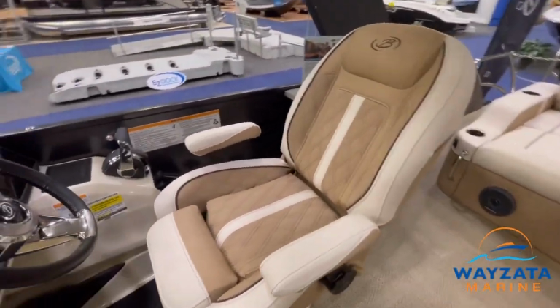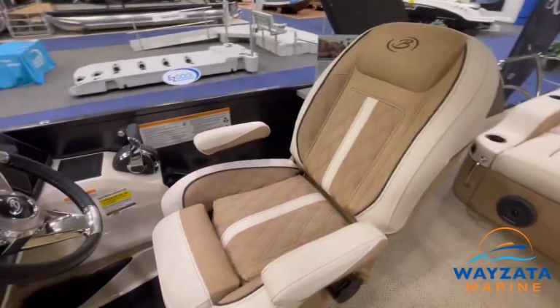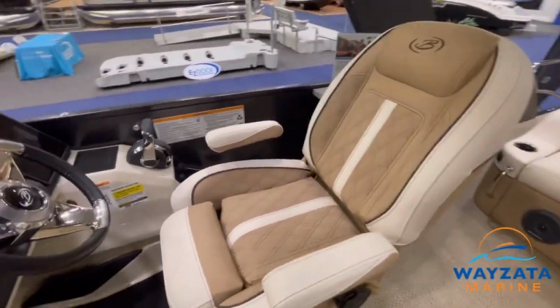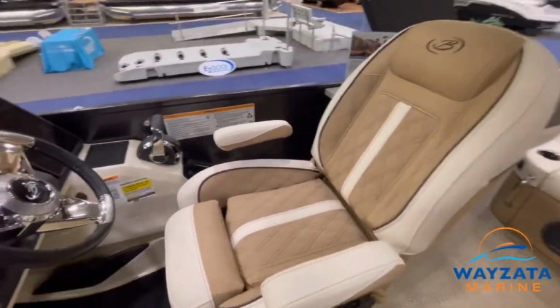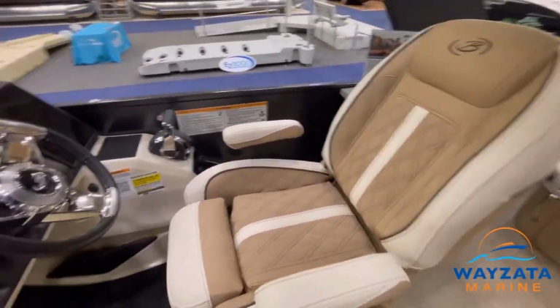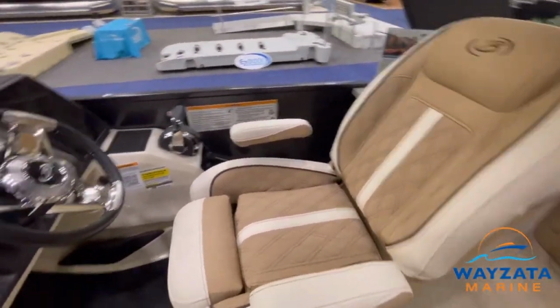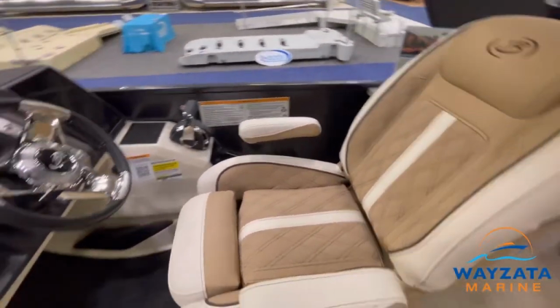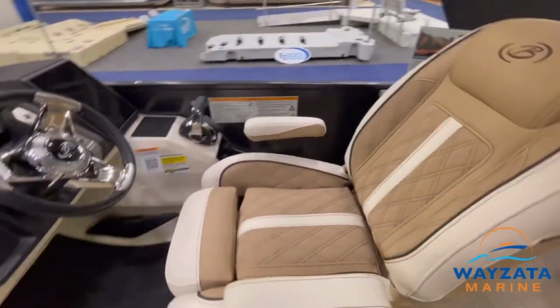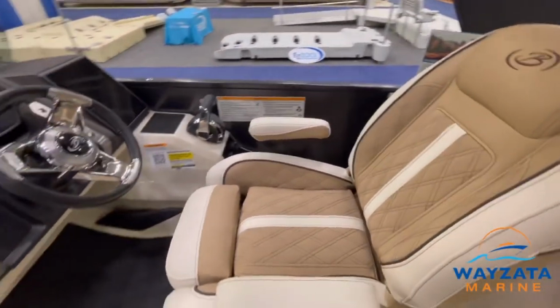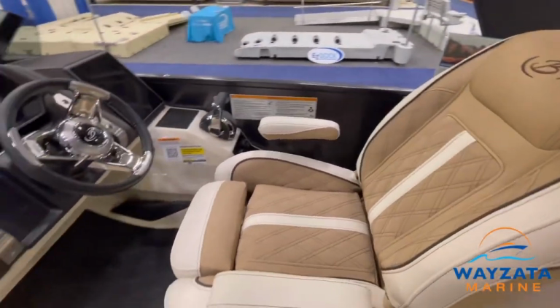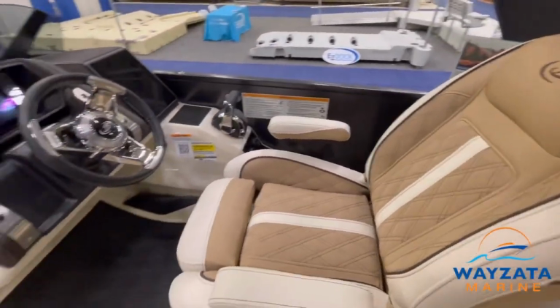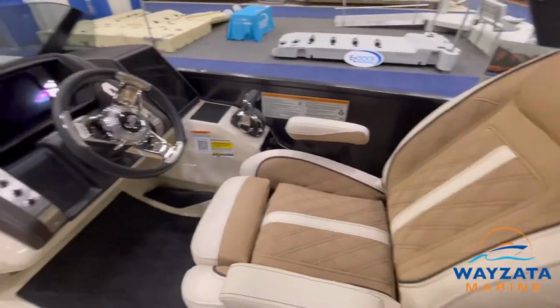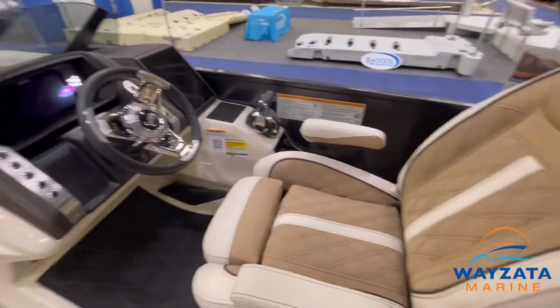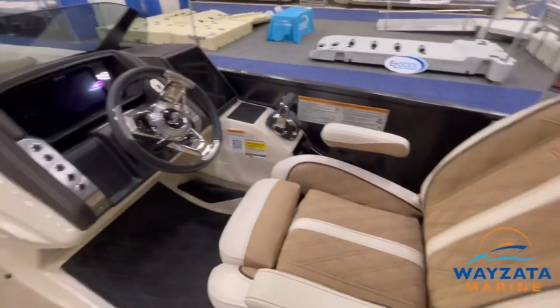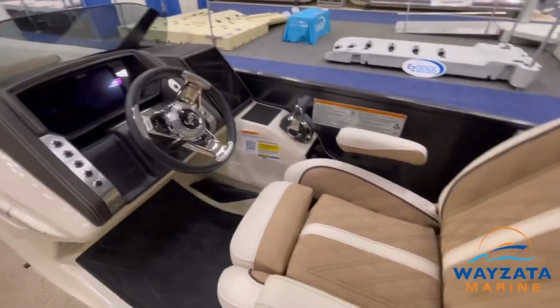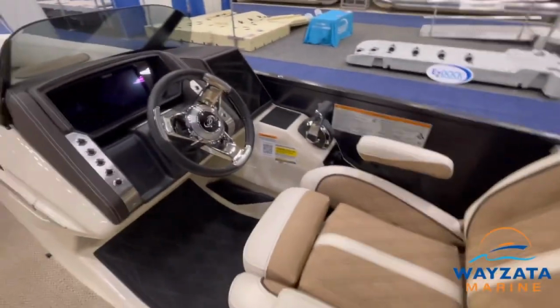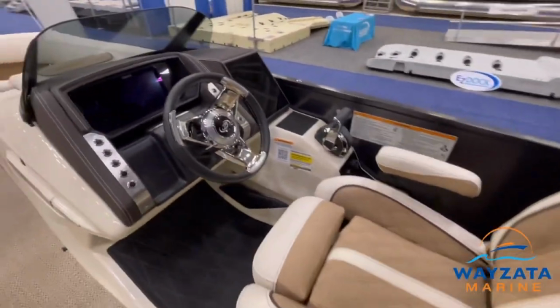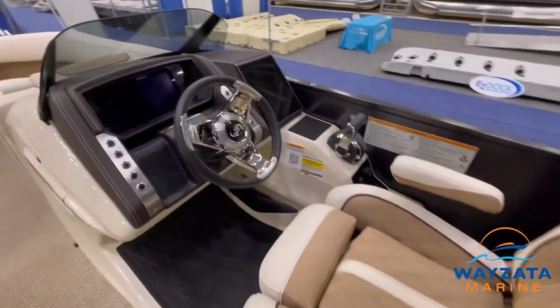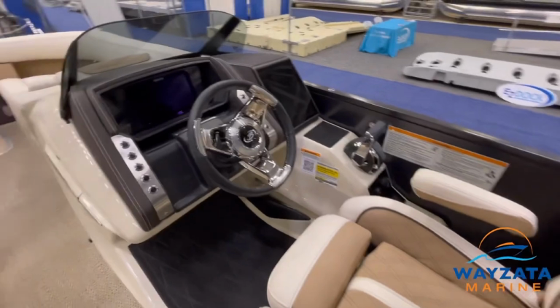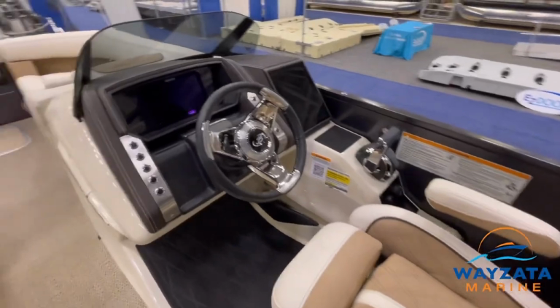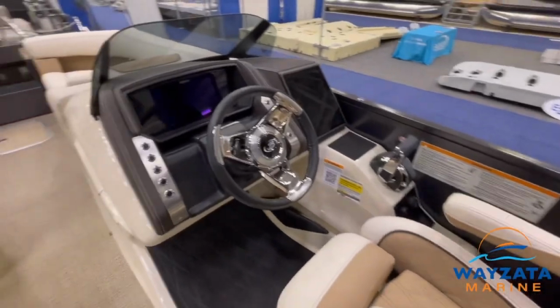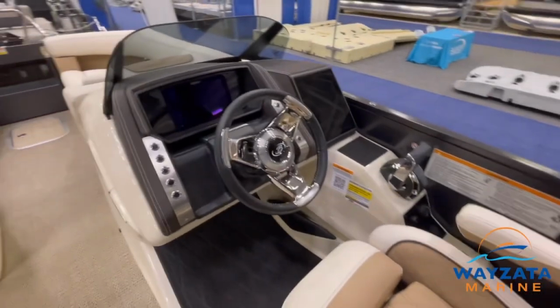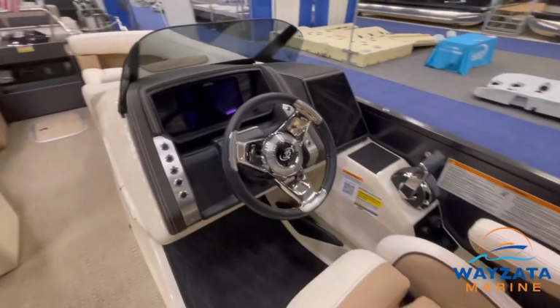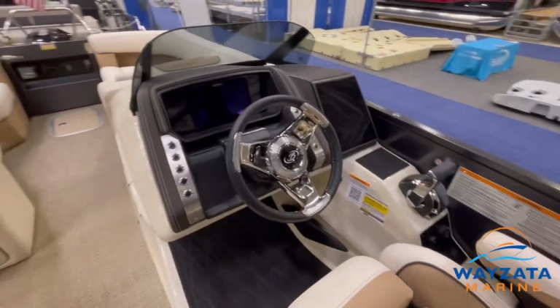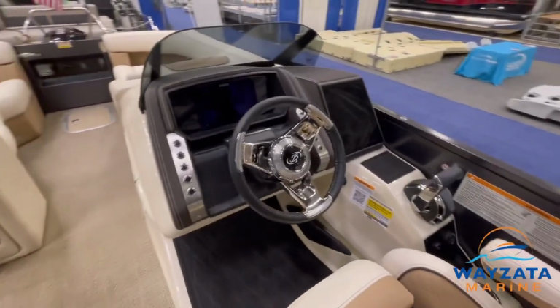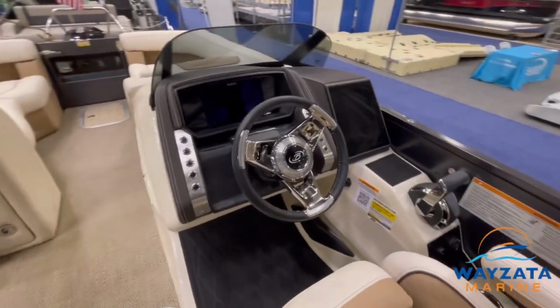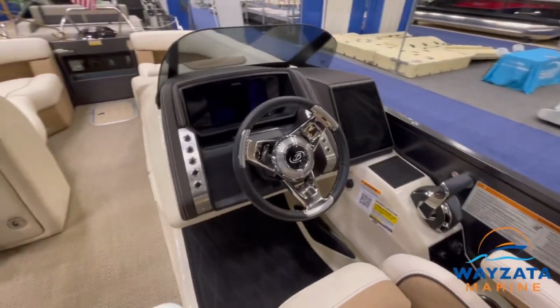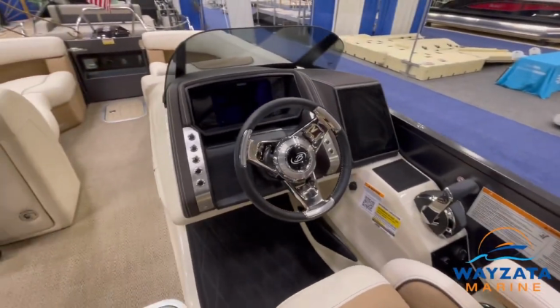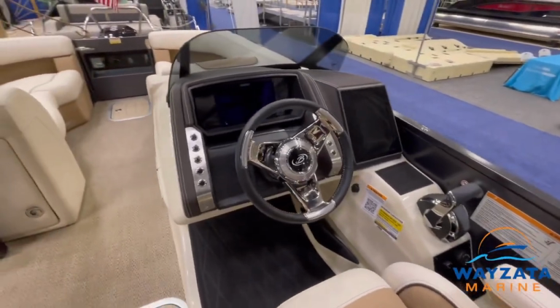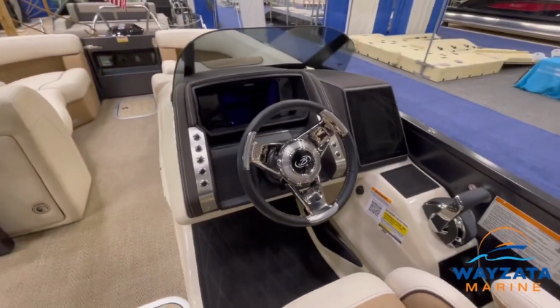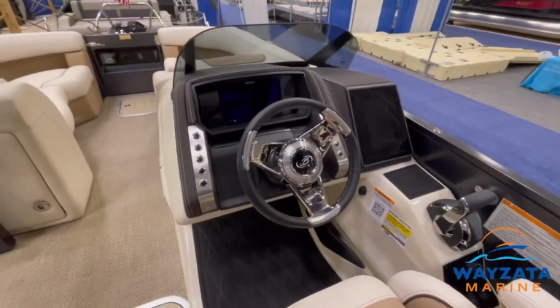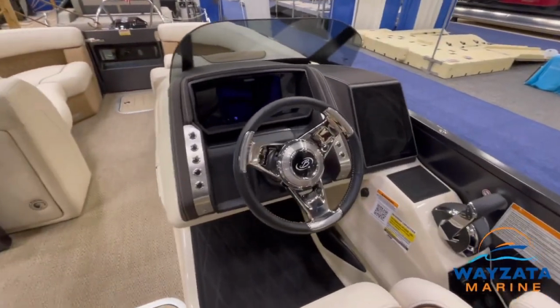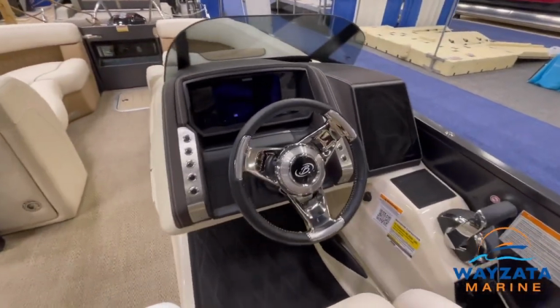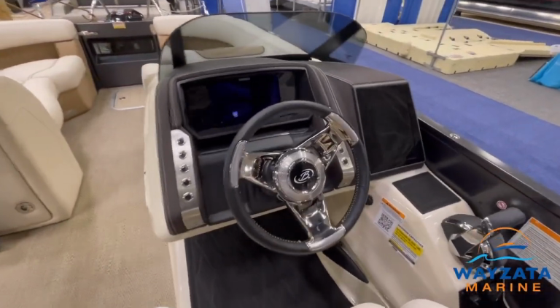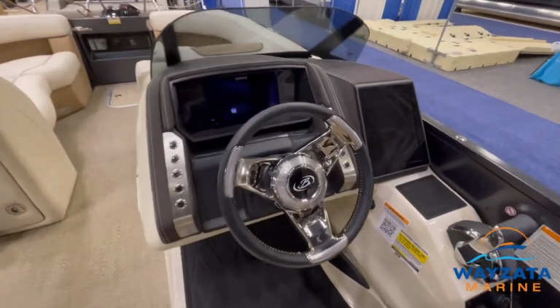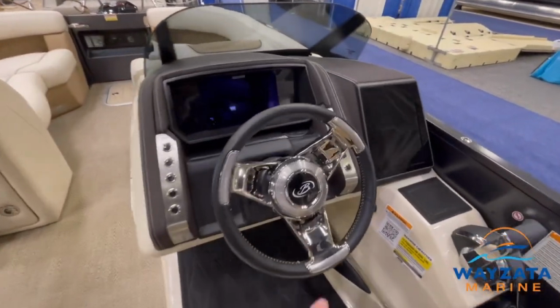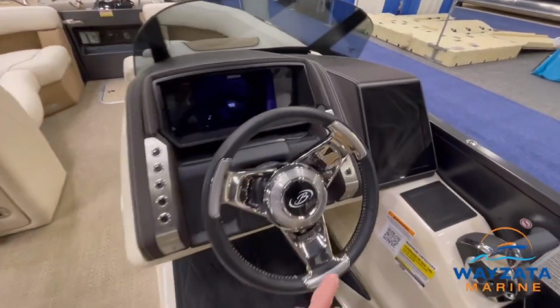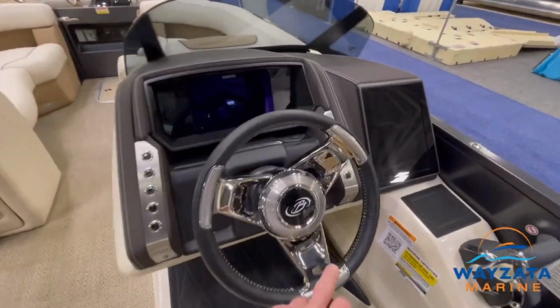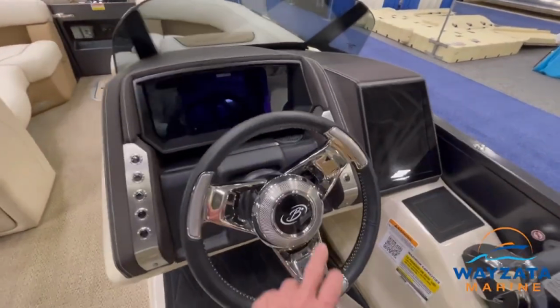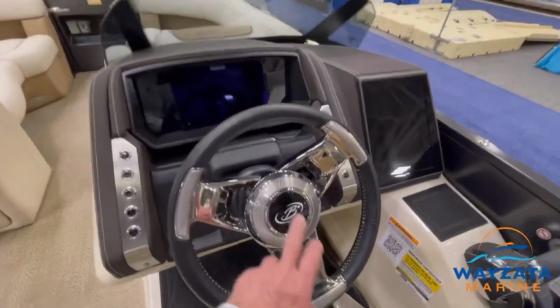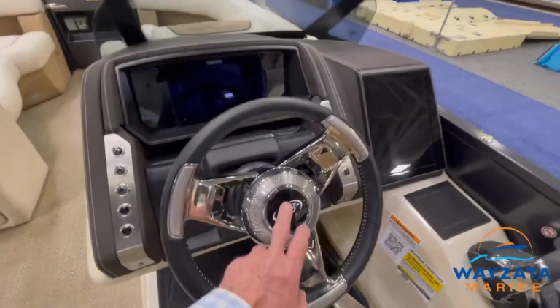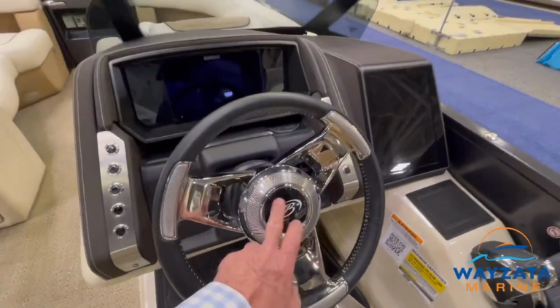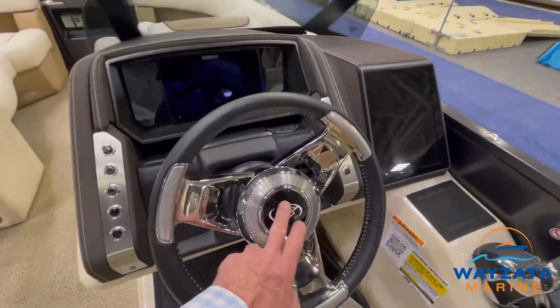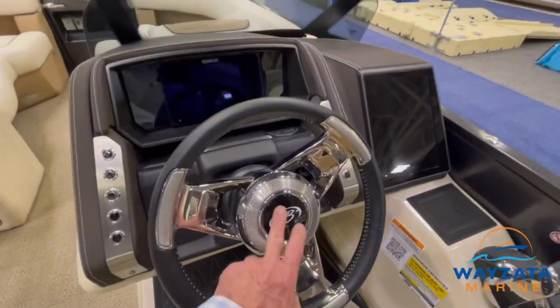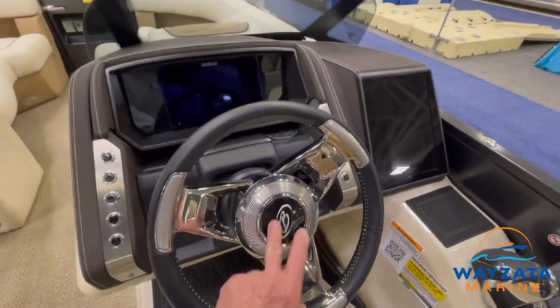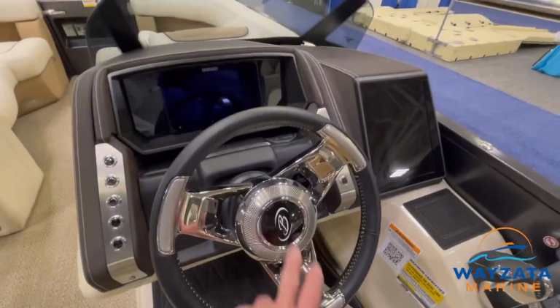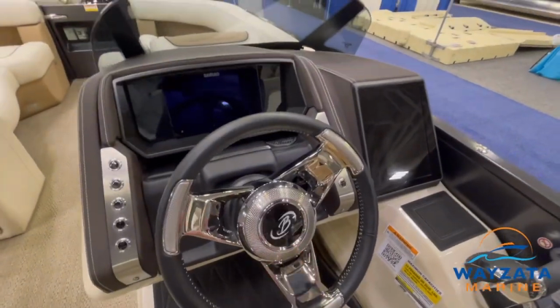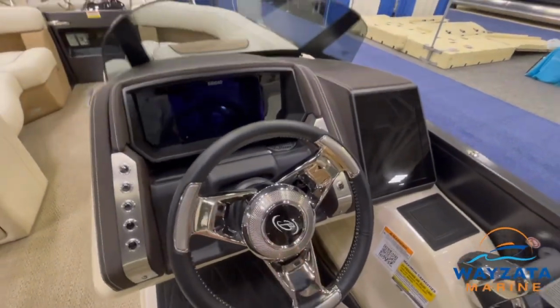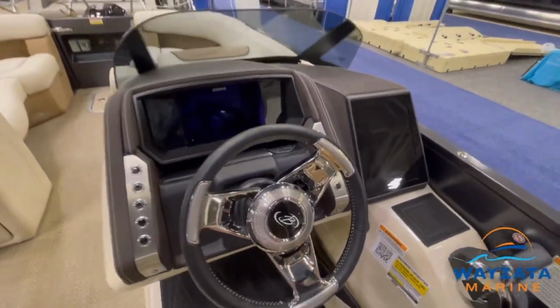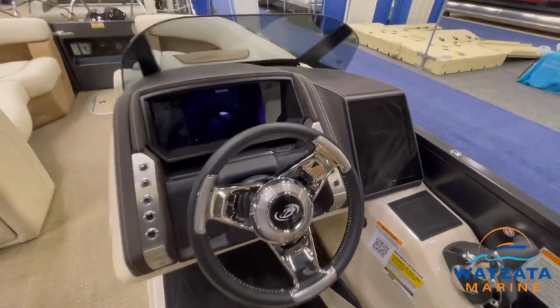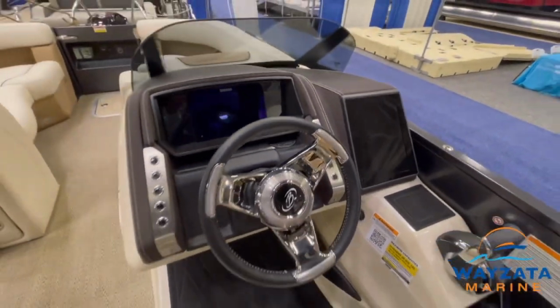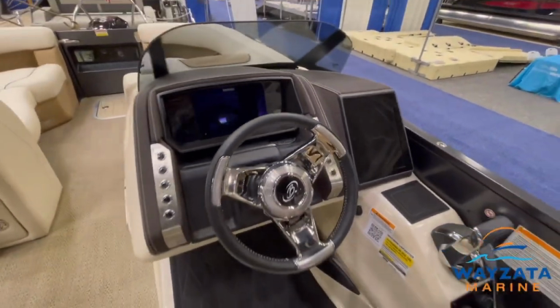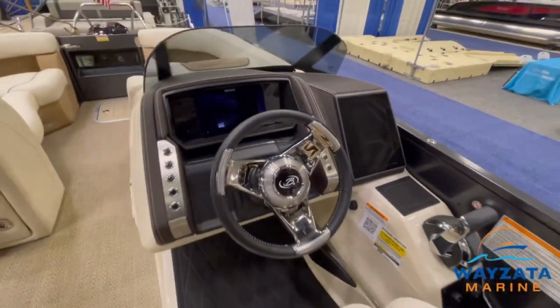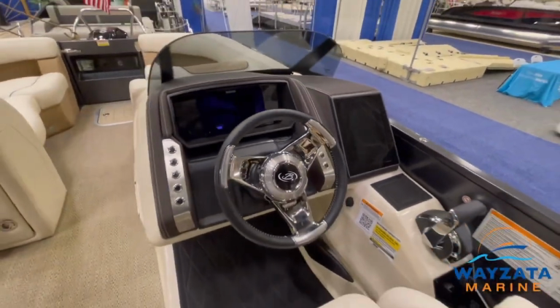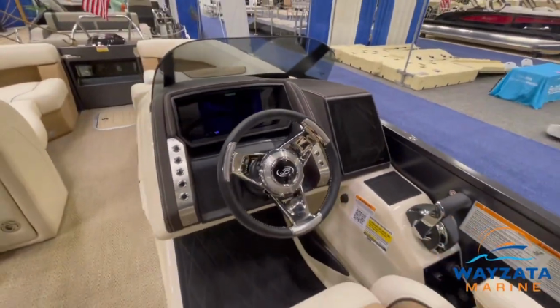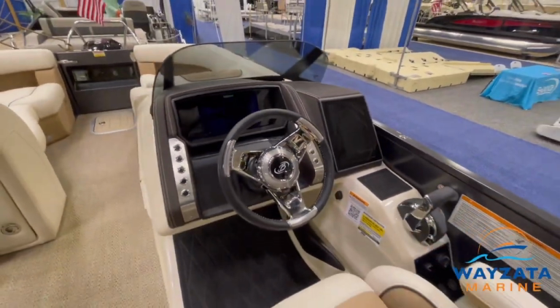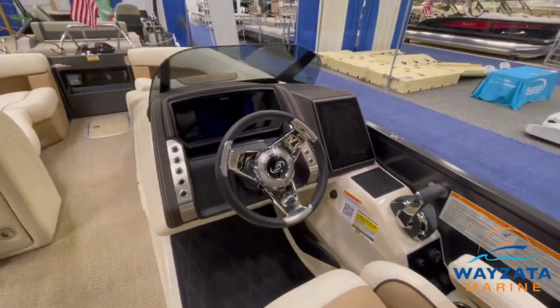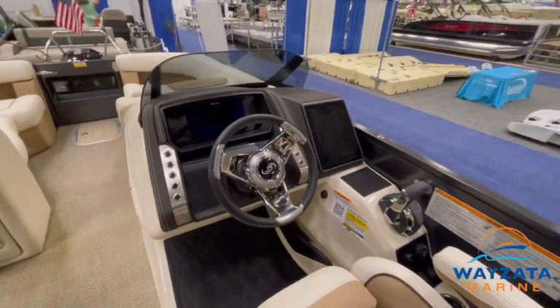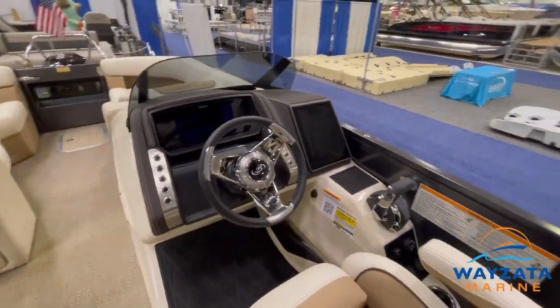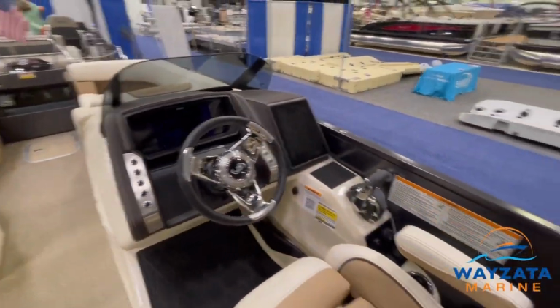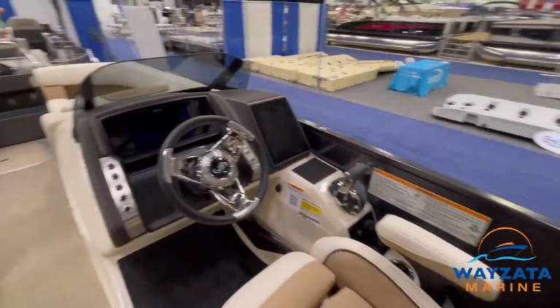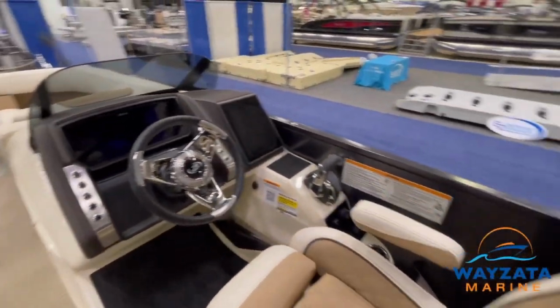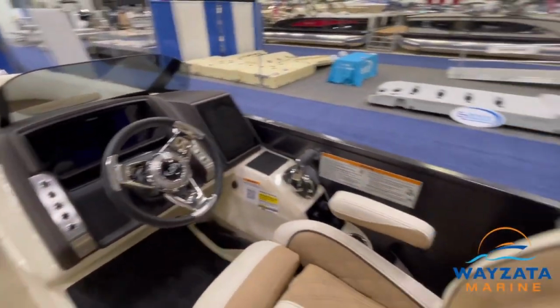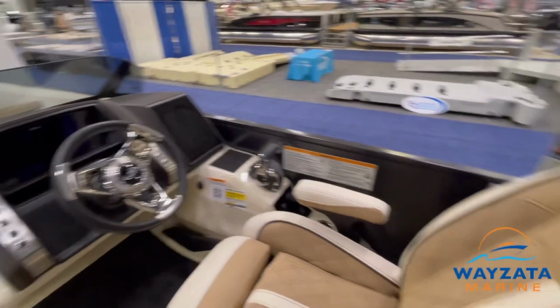Beautiful, beautiful upholstery. Look at that — beautiful. And it bounces back.